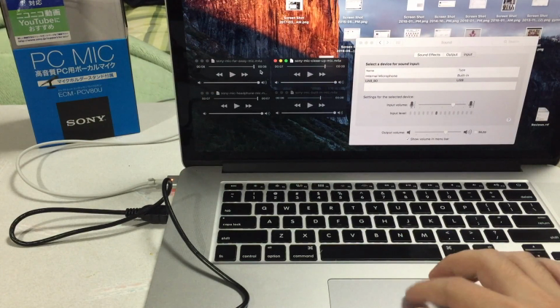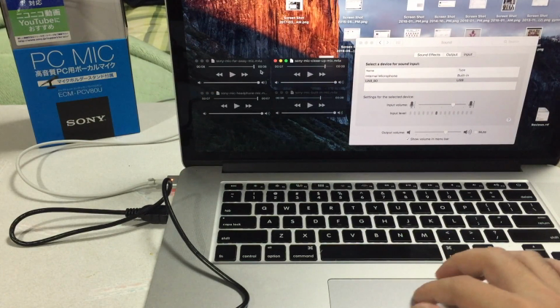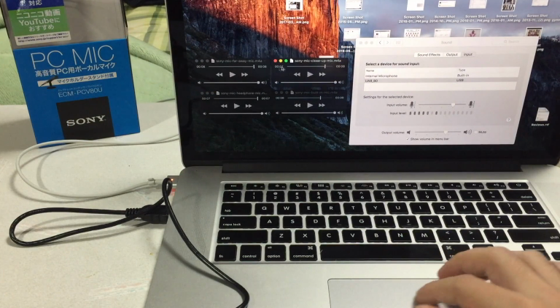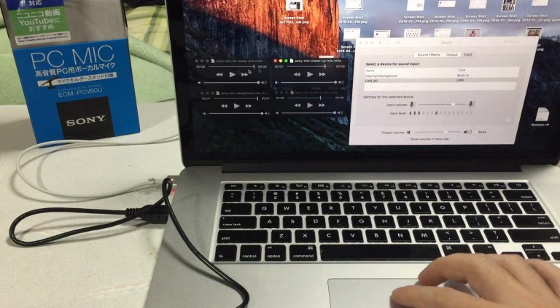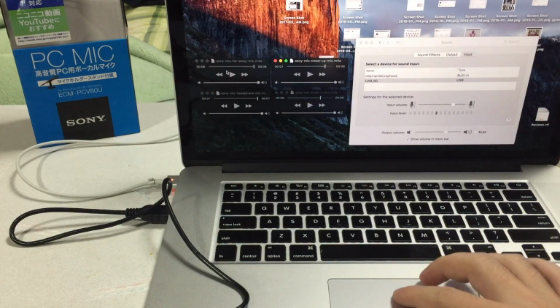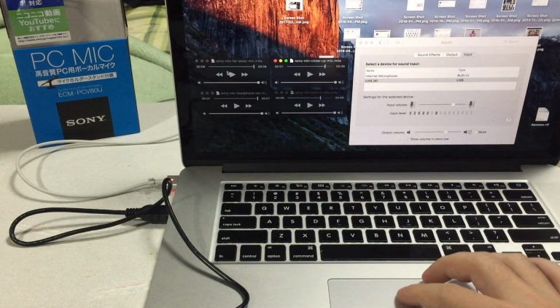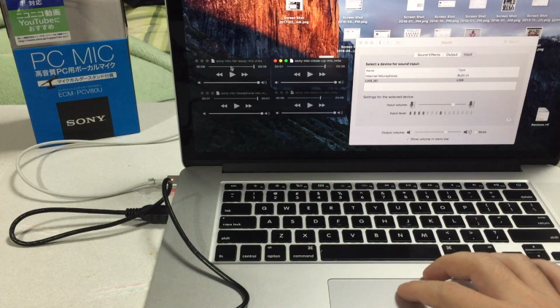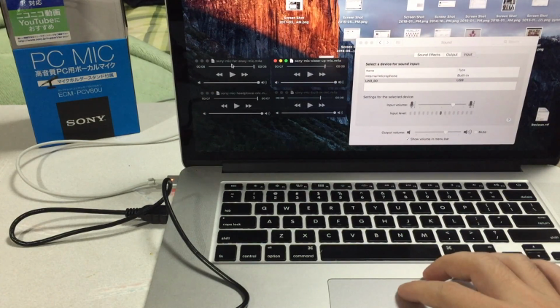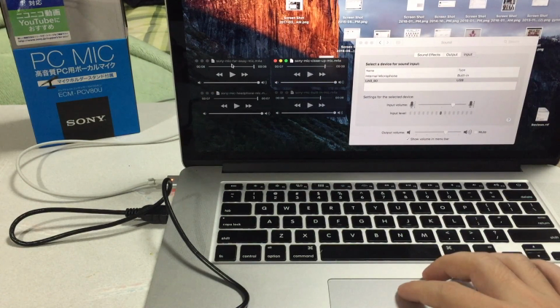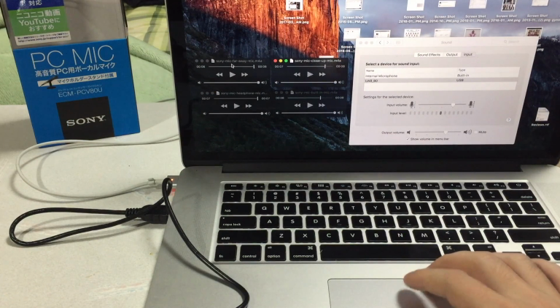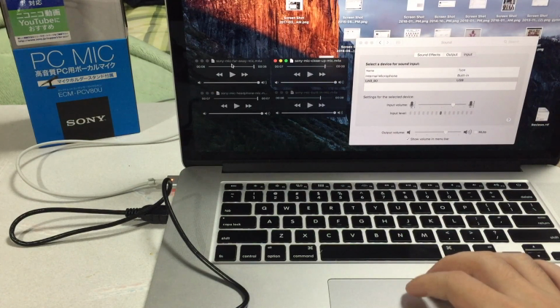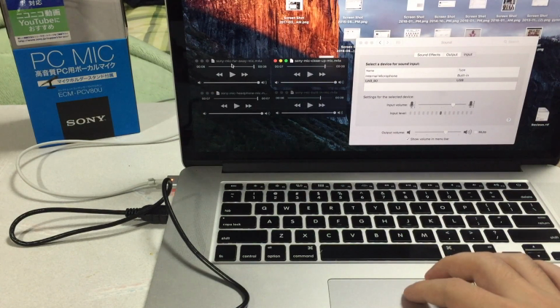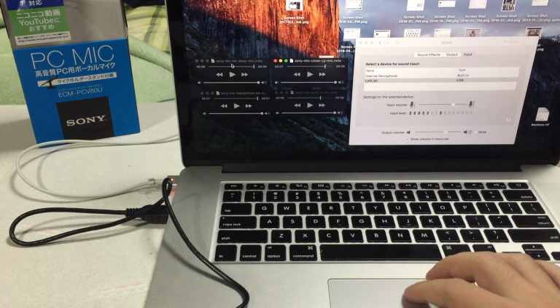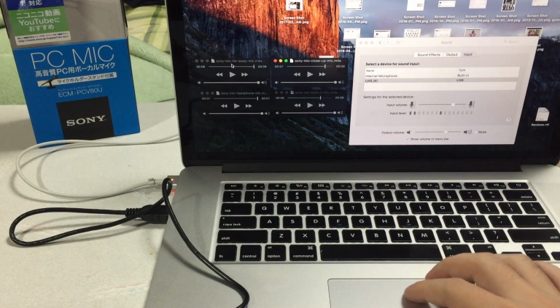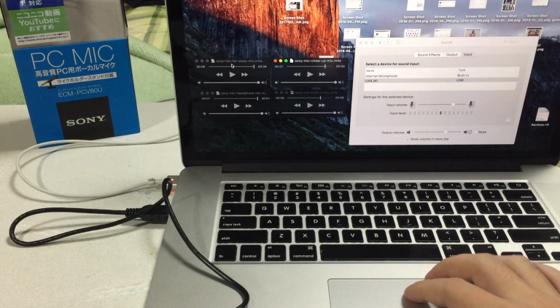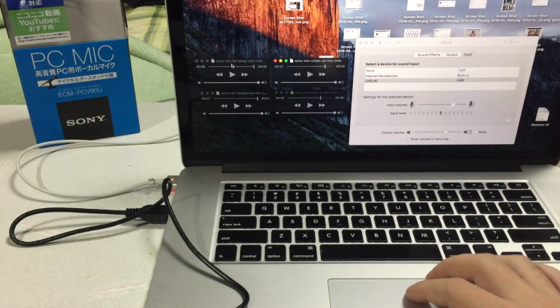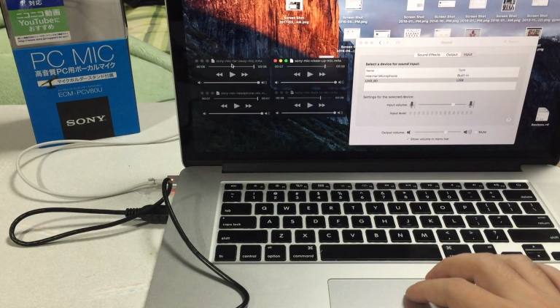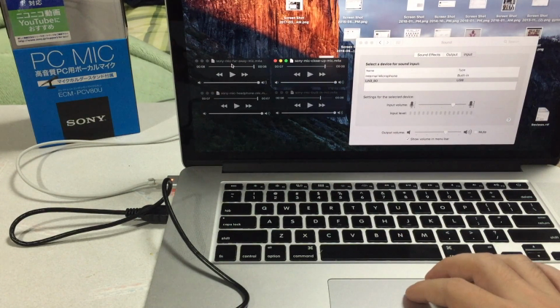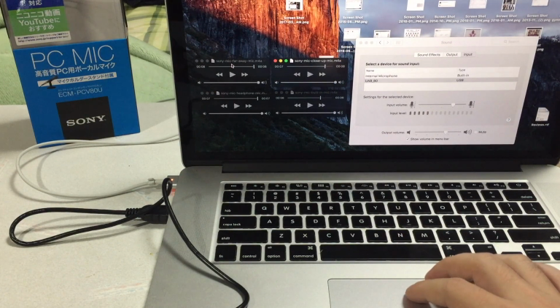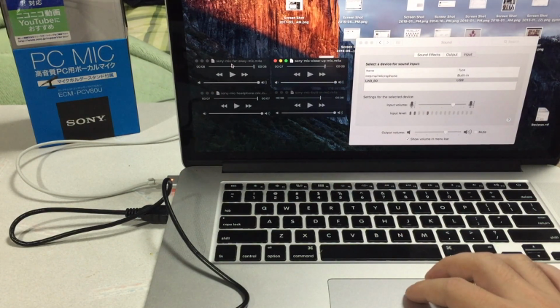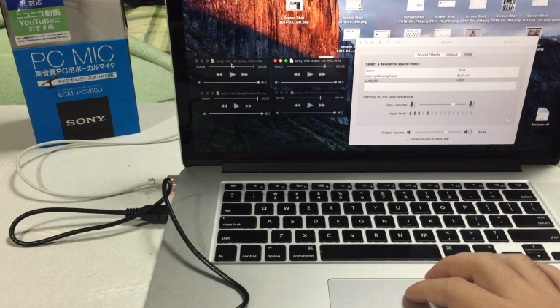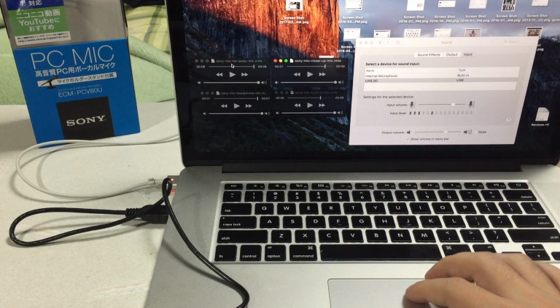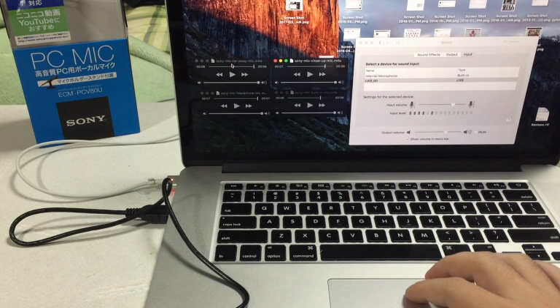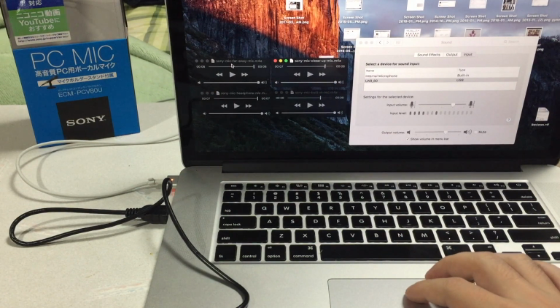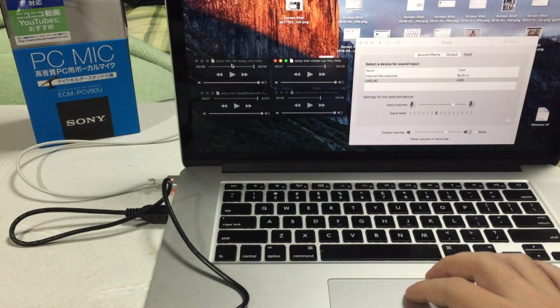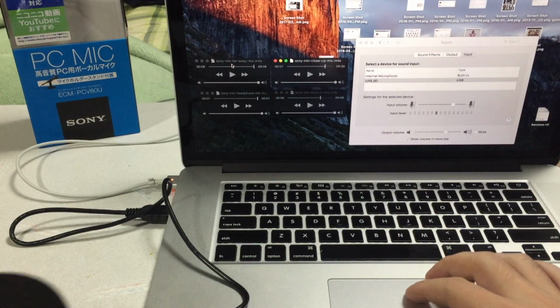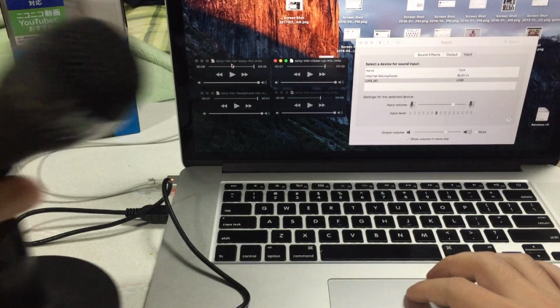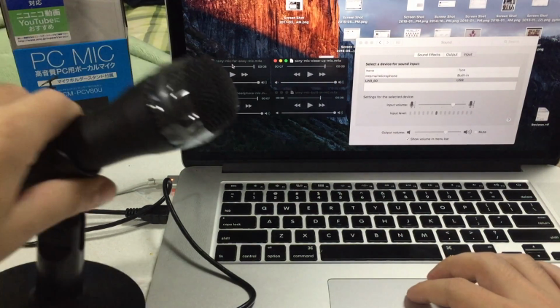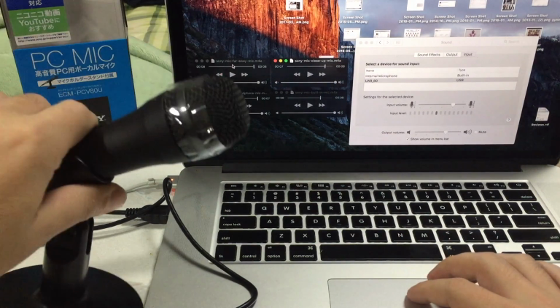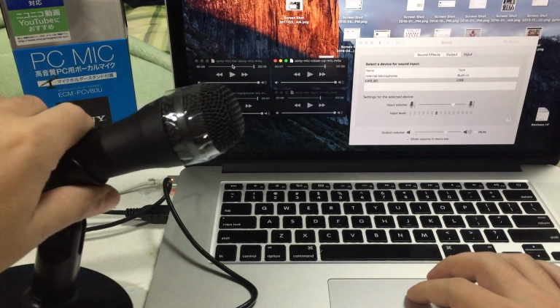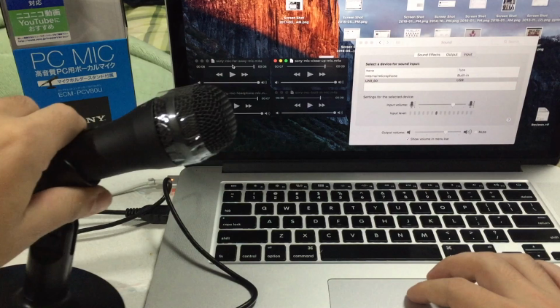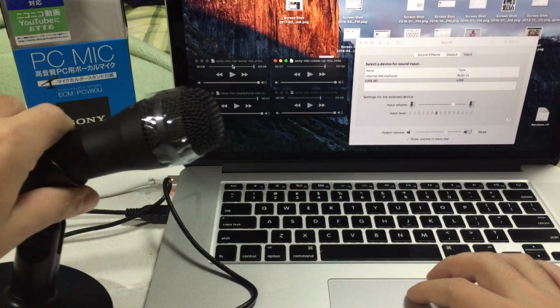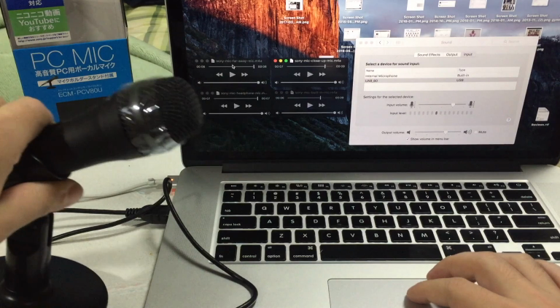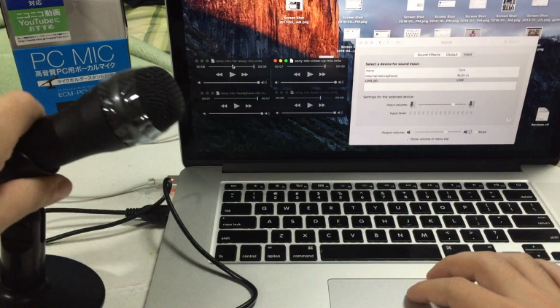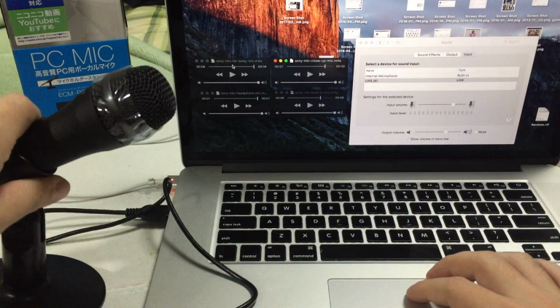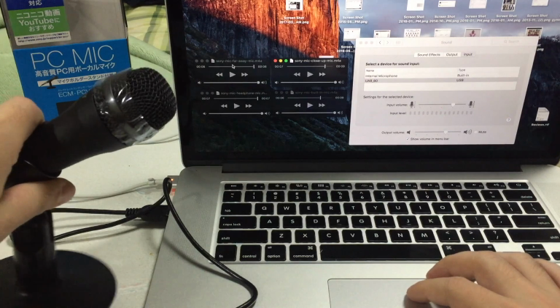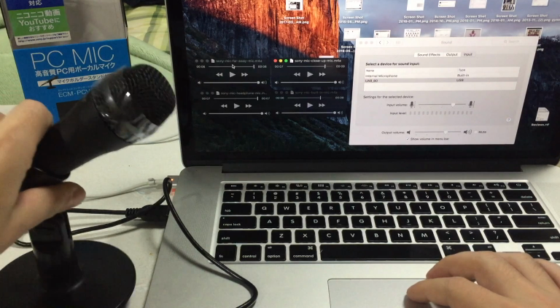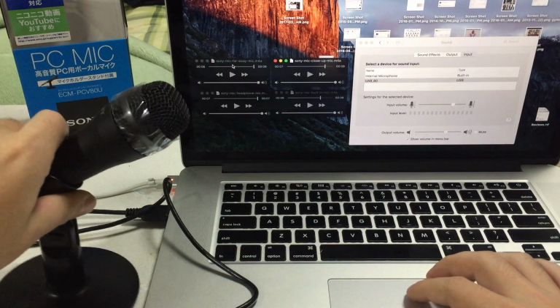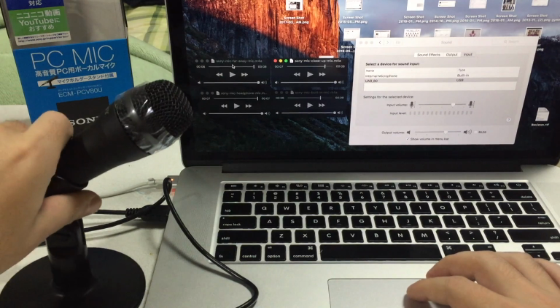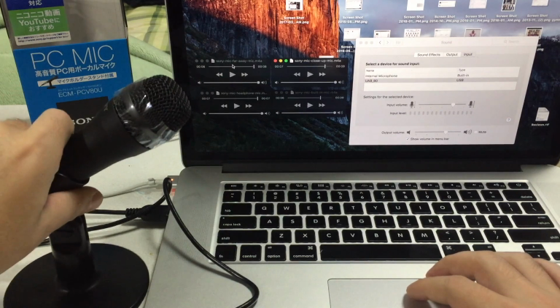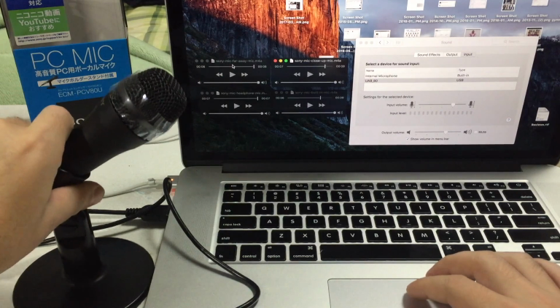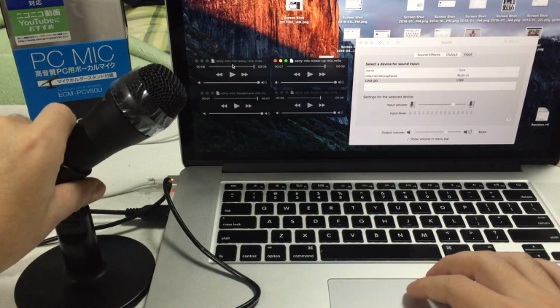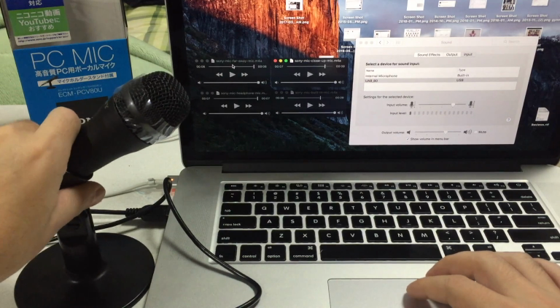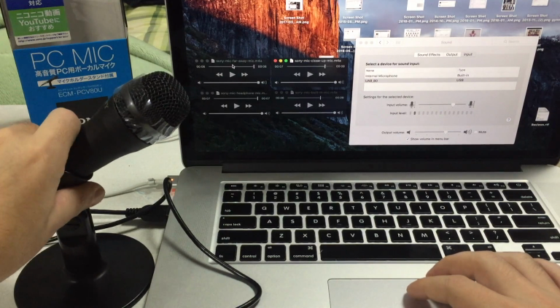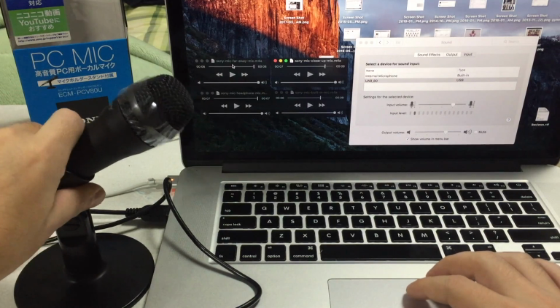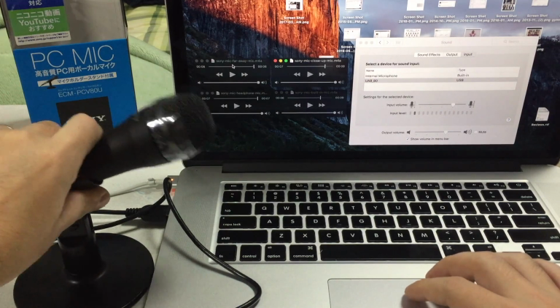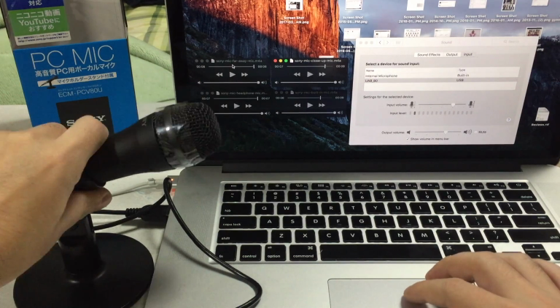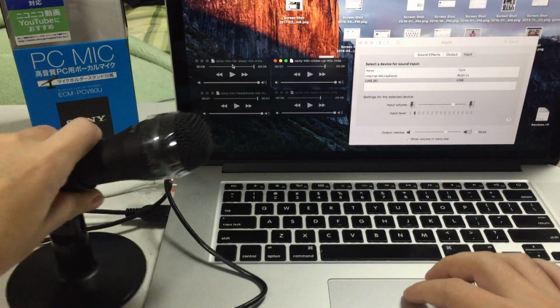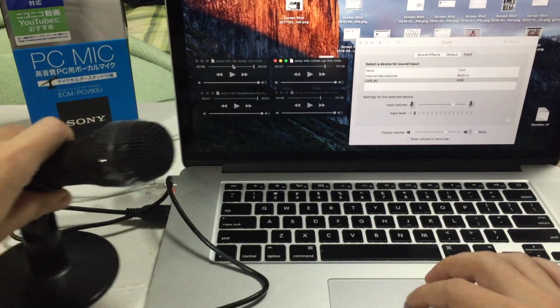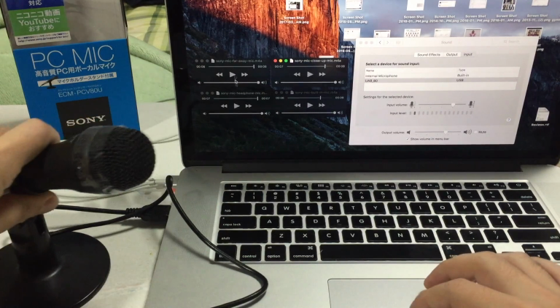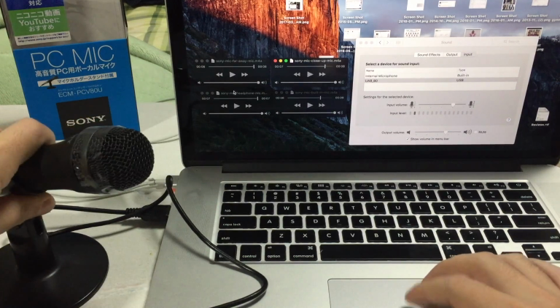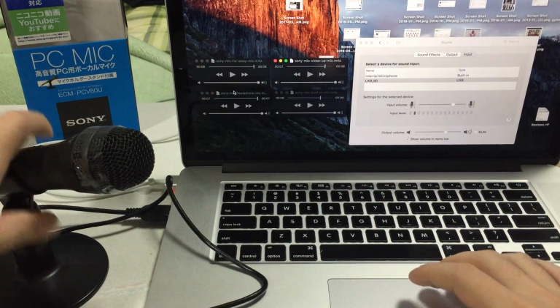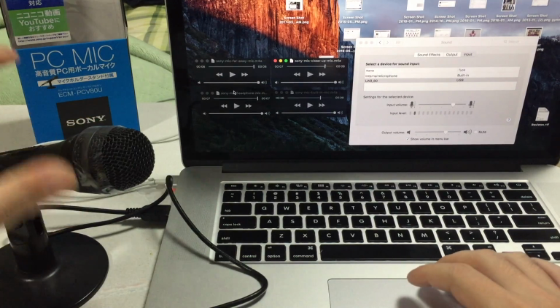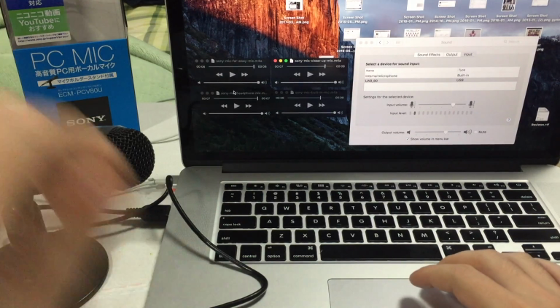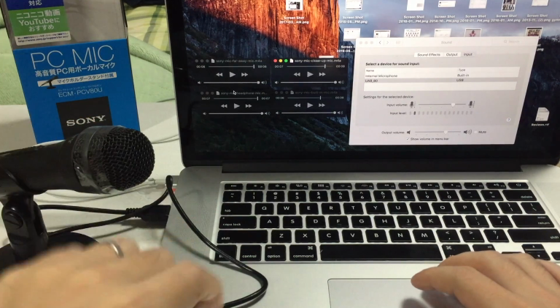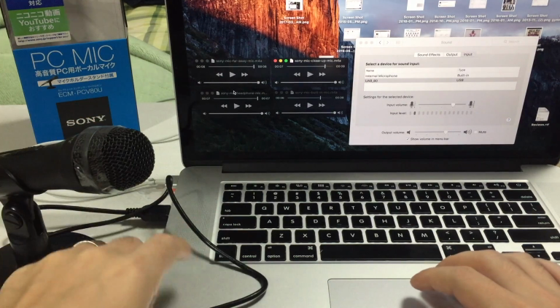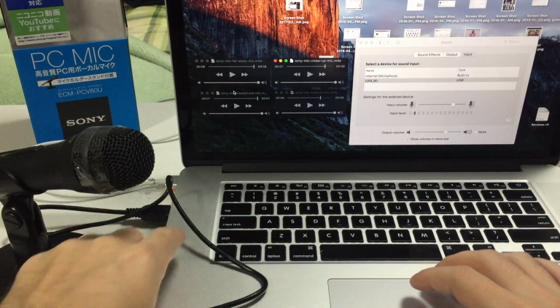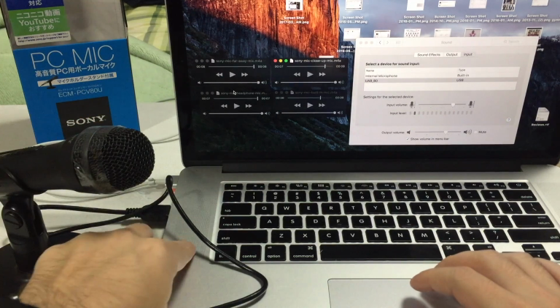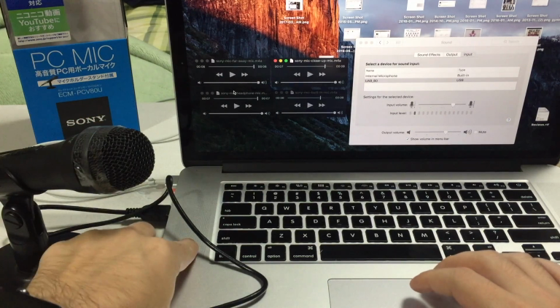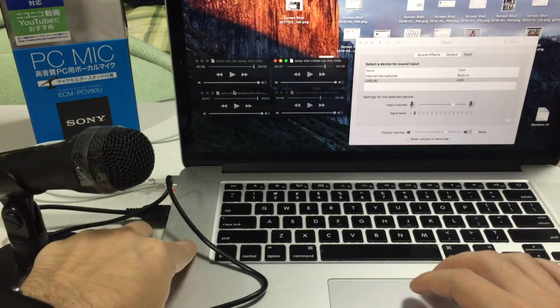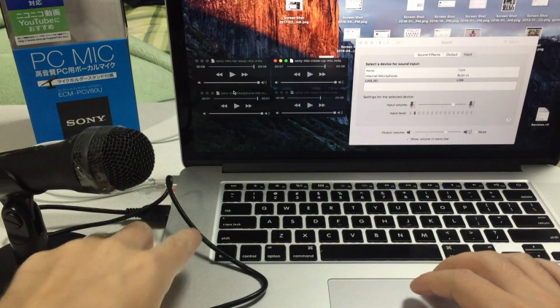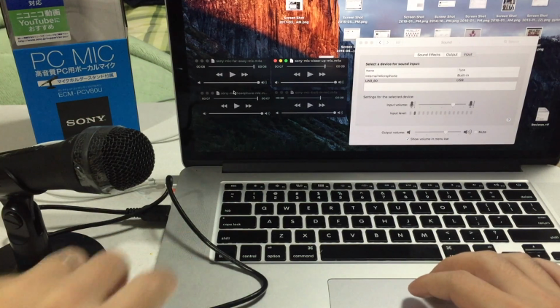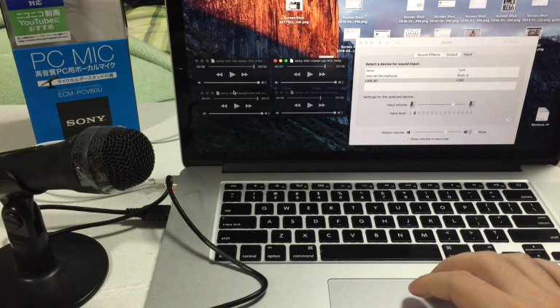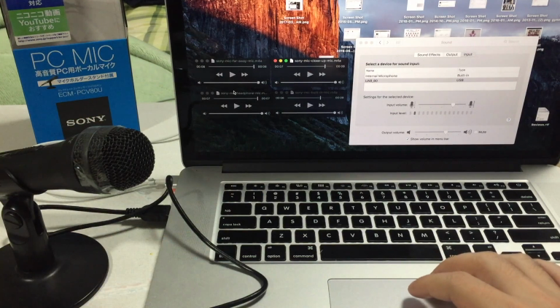So now we actually have four different versions: the Sony mic both close and far away, the built-in microphone, and the Apple earbuds microphone.